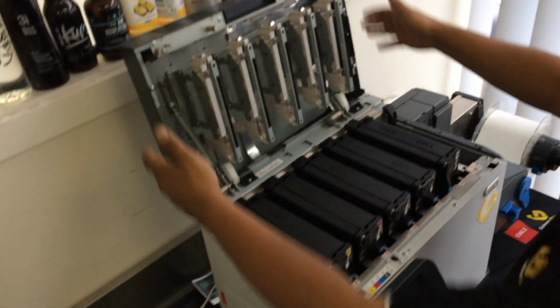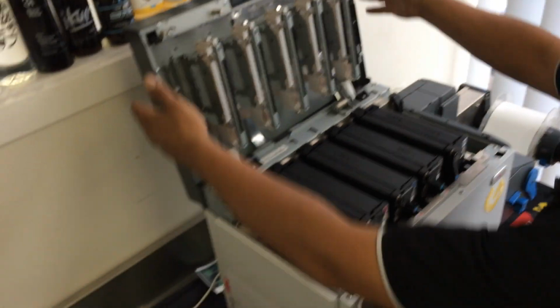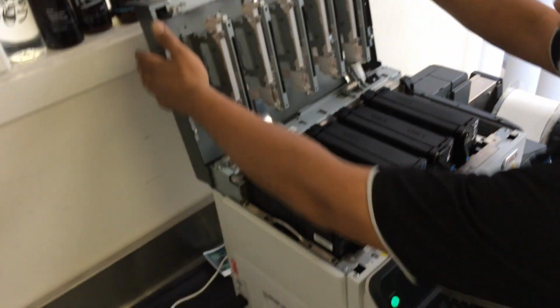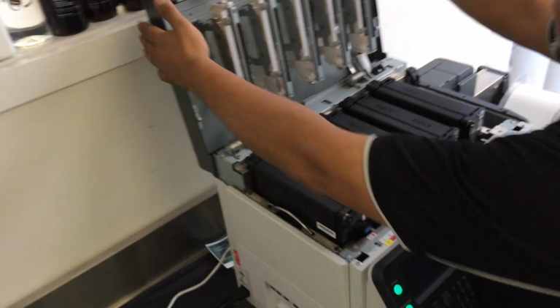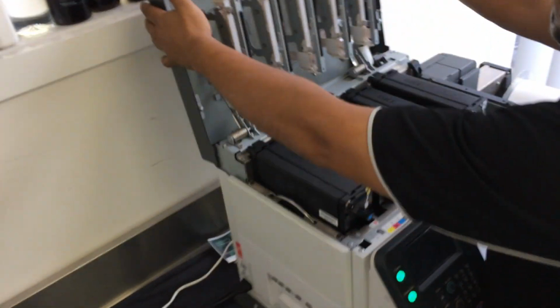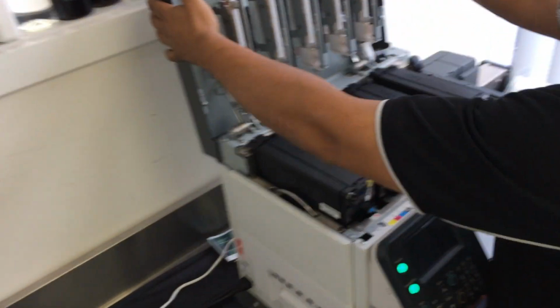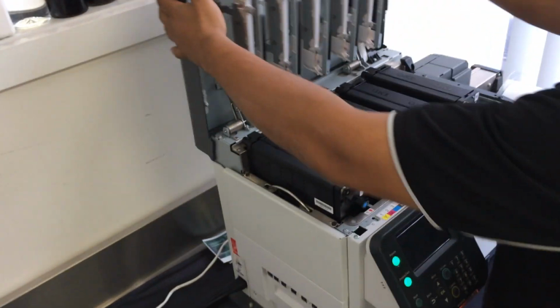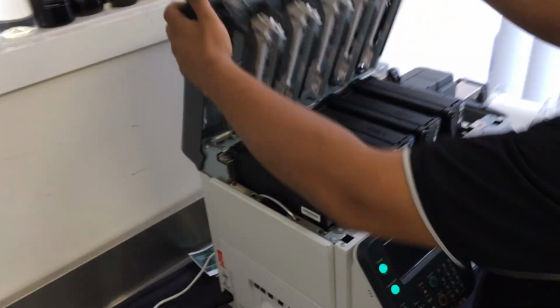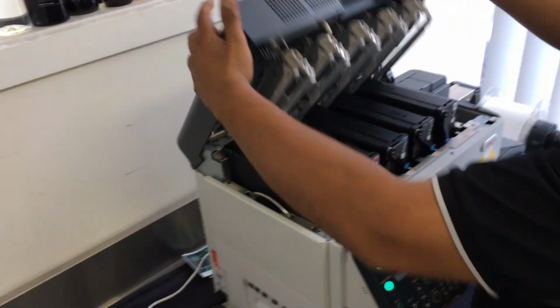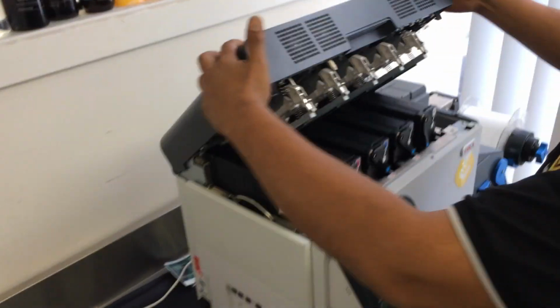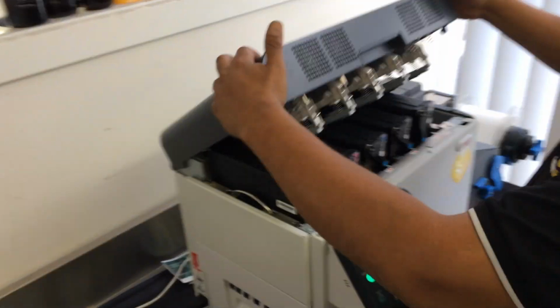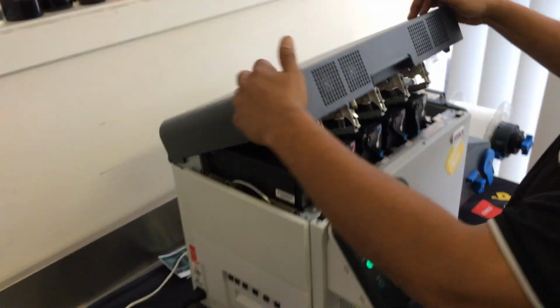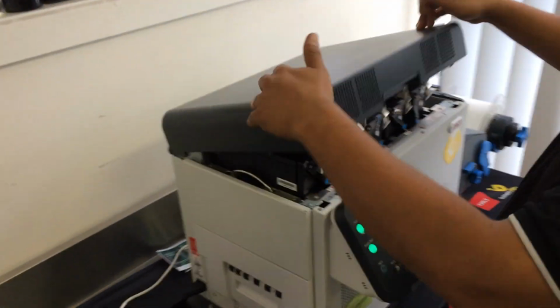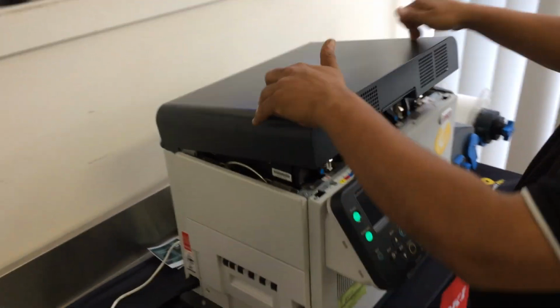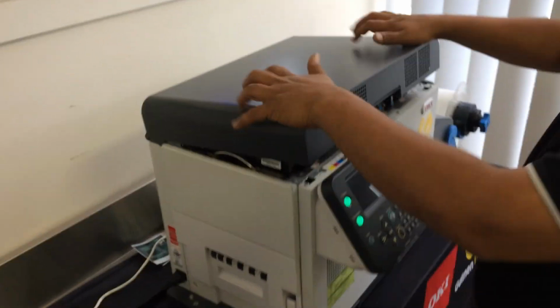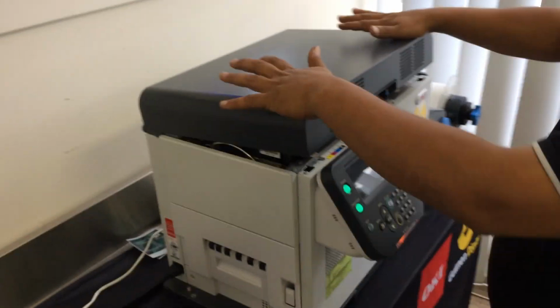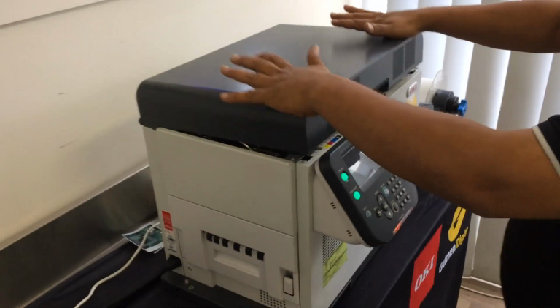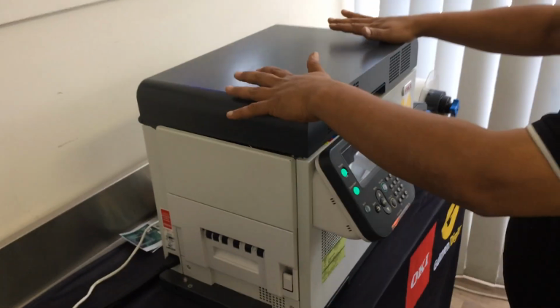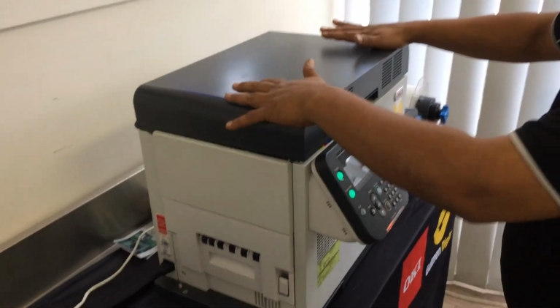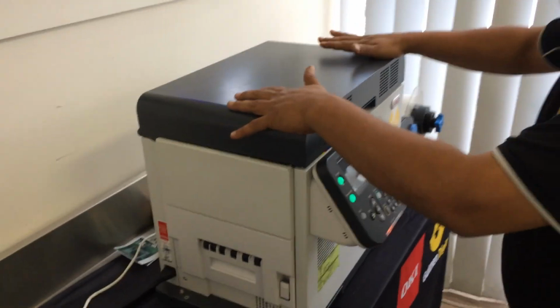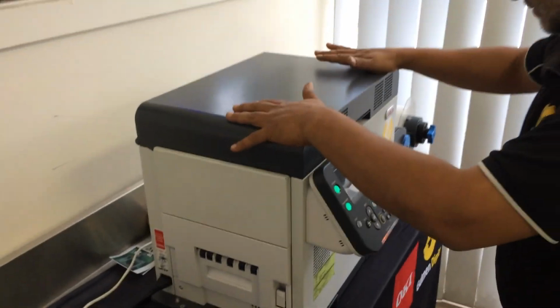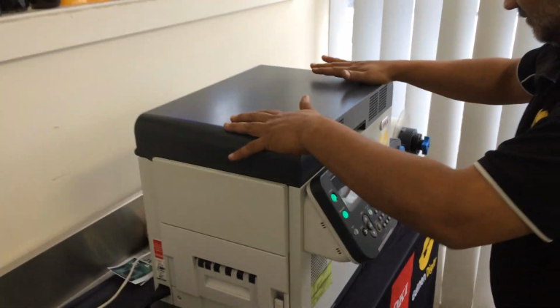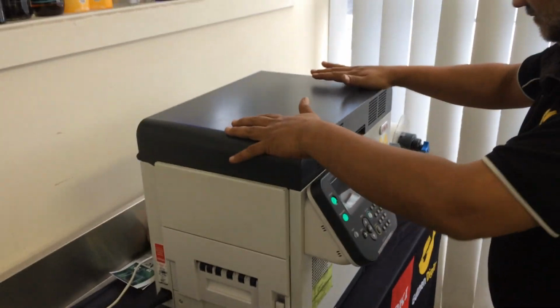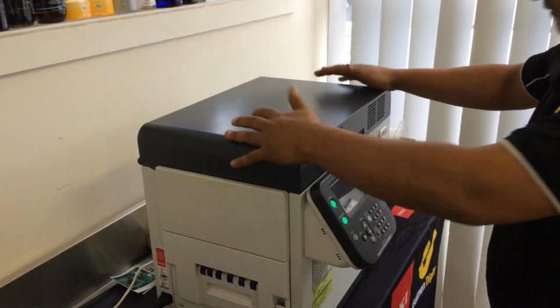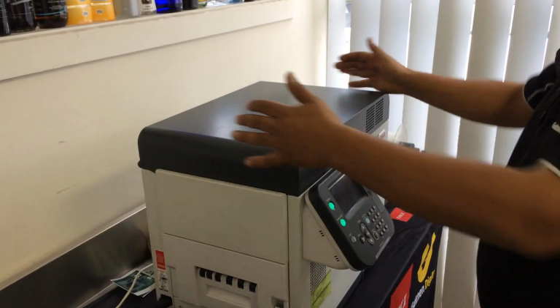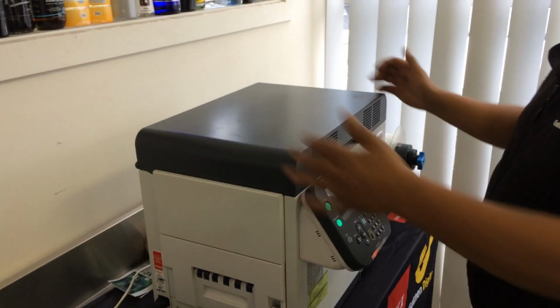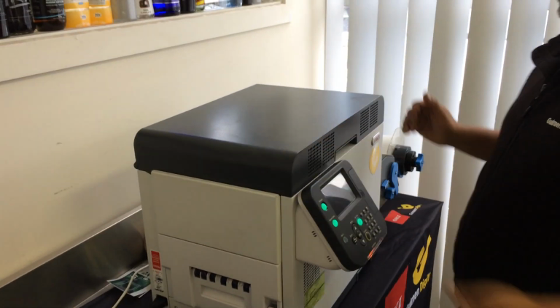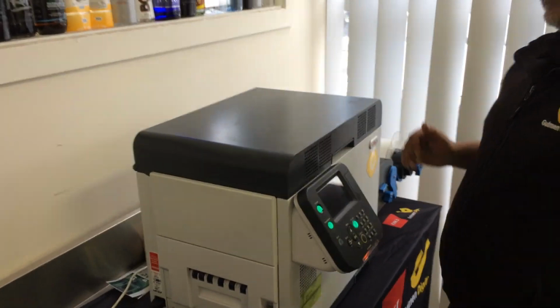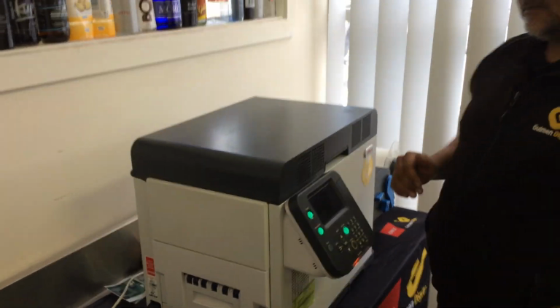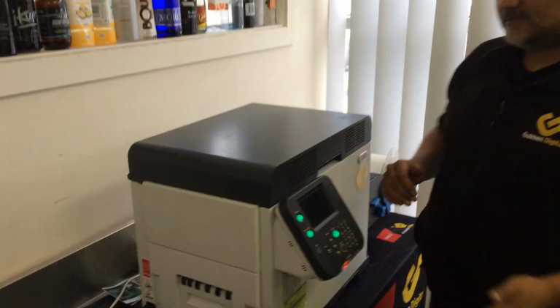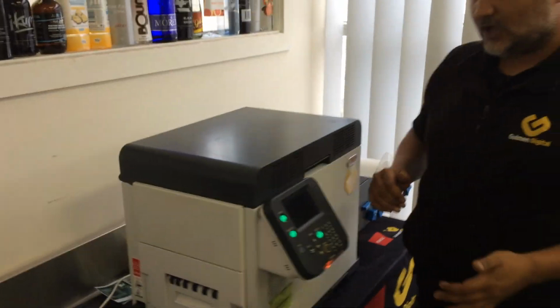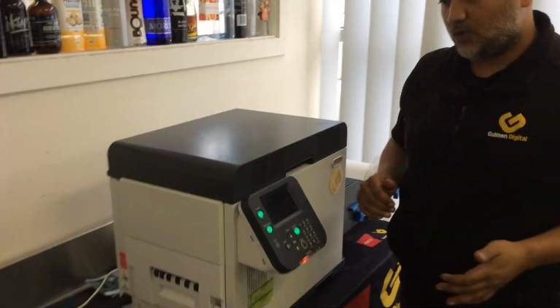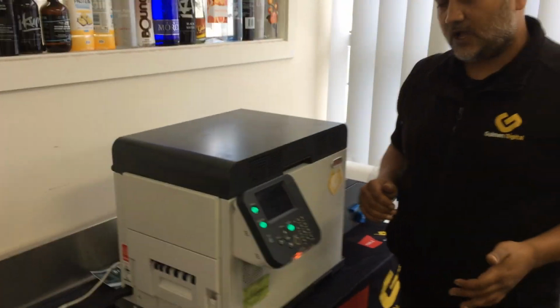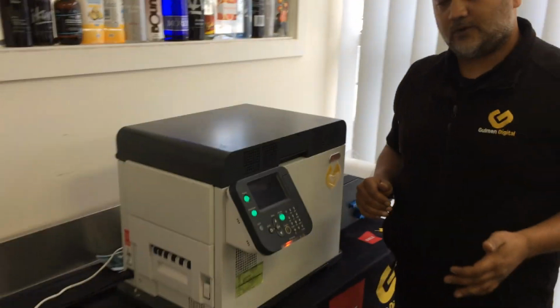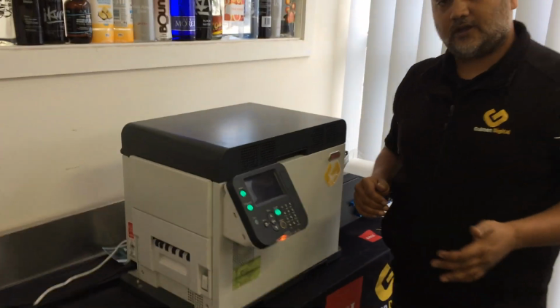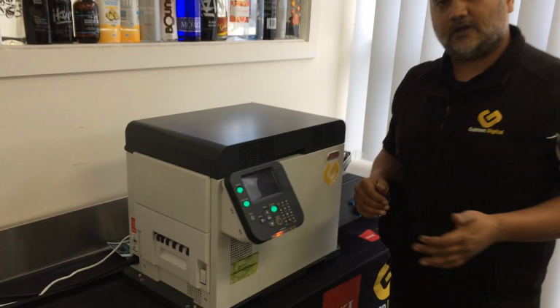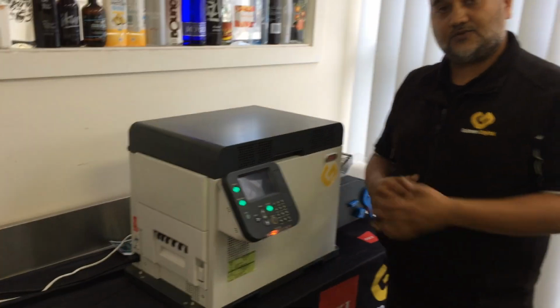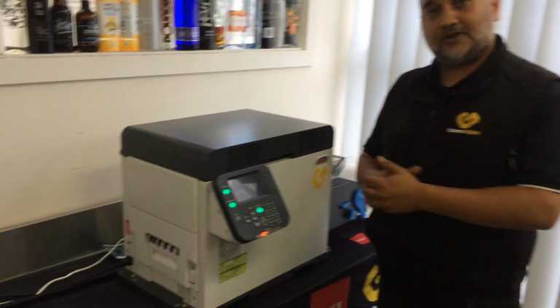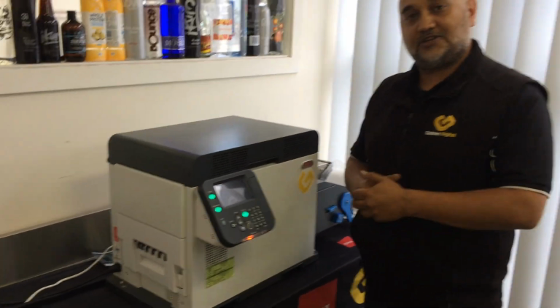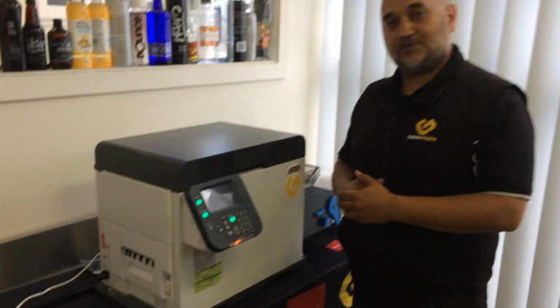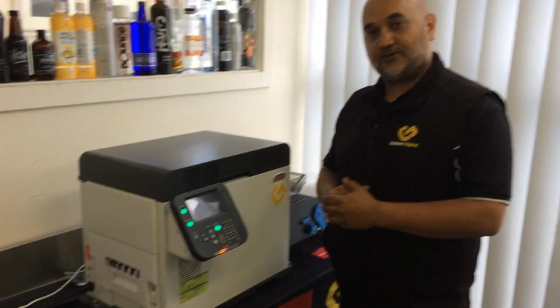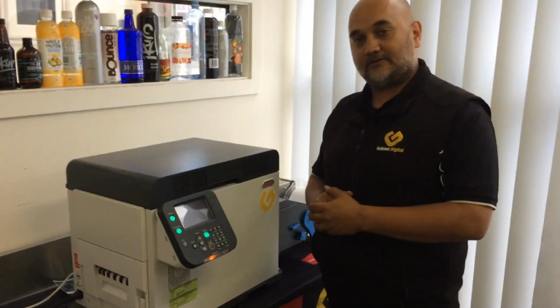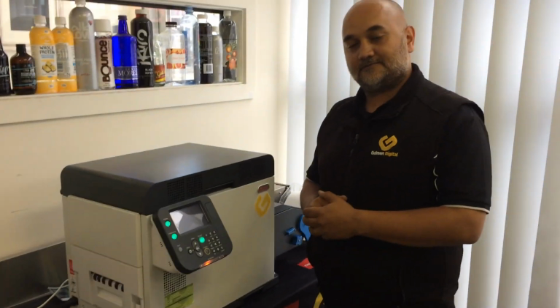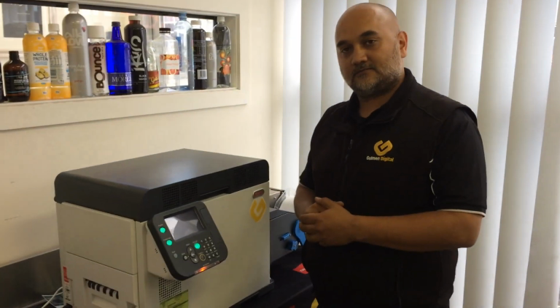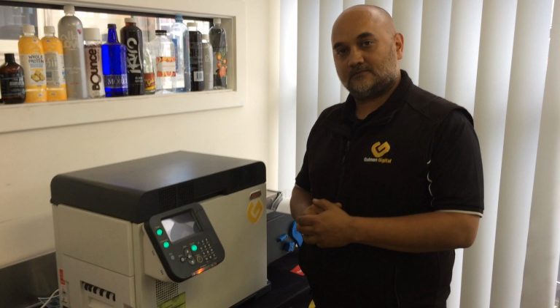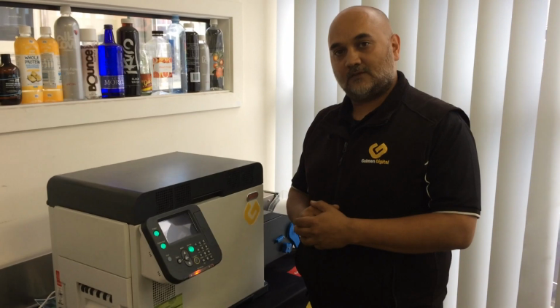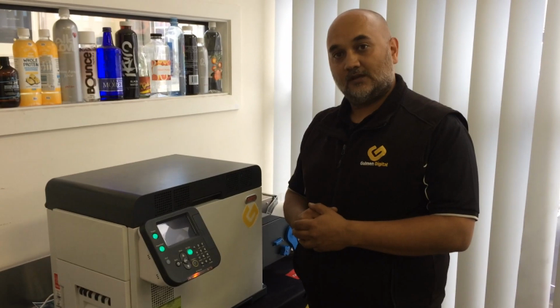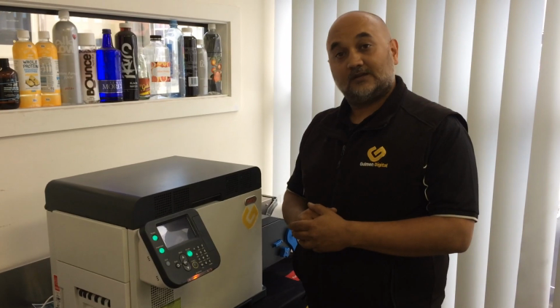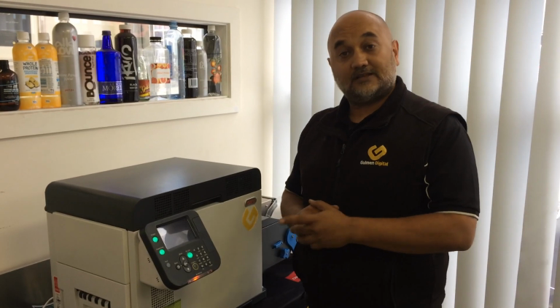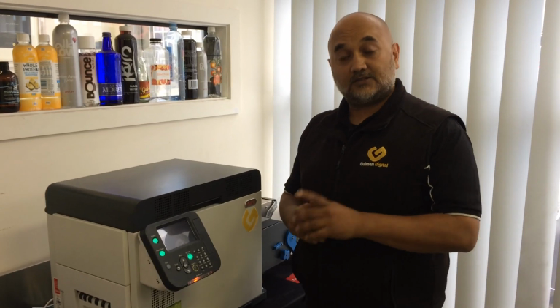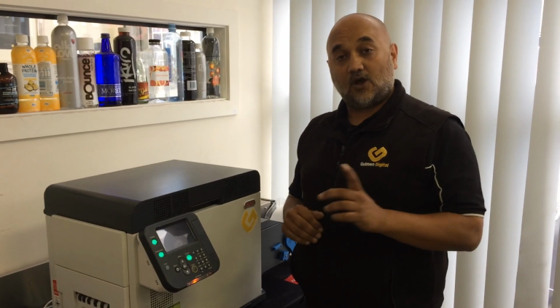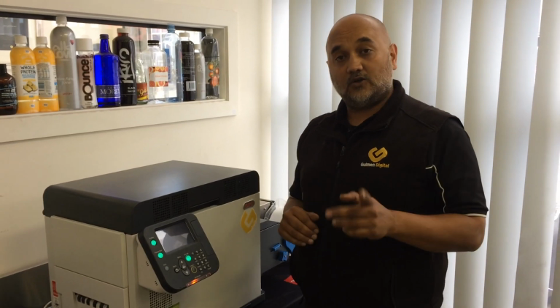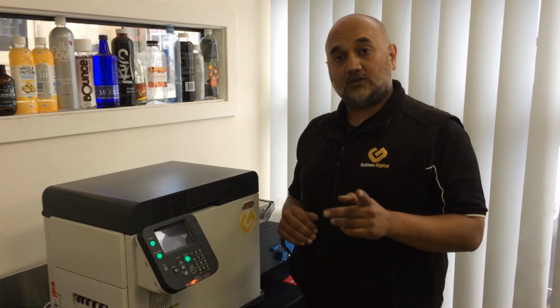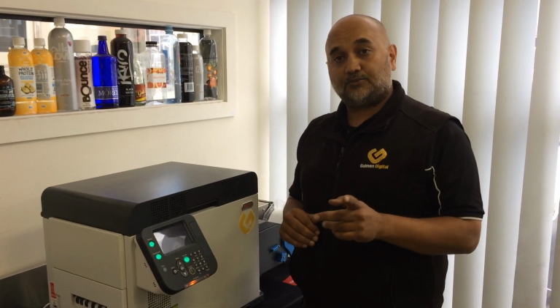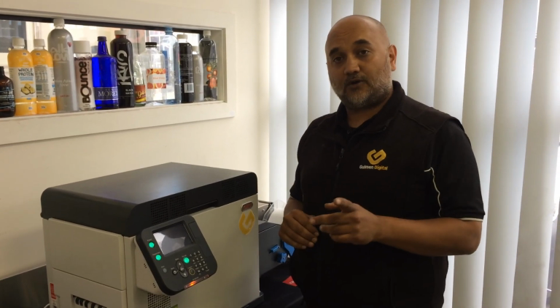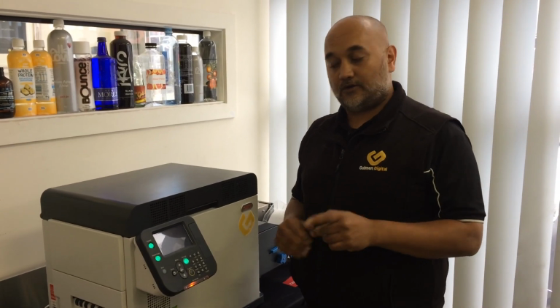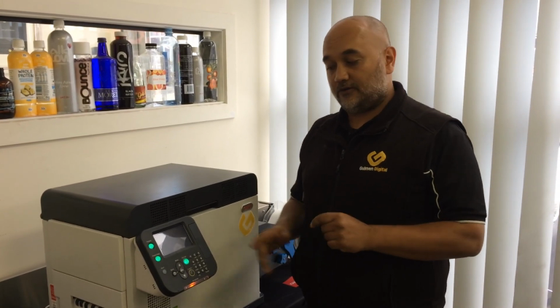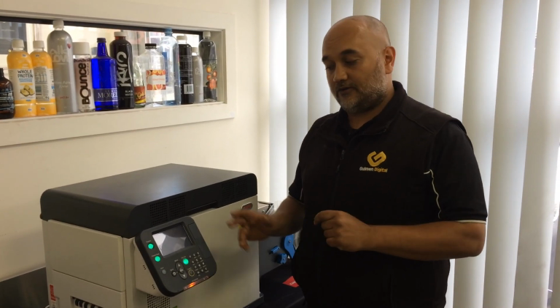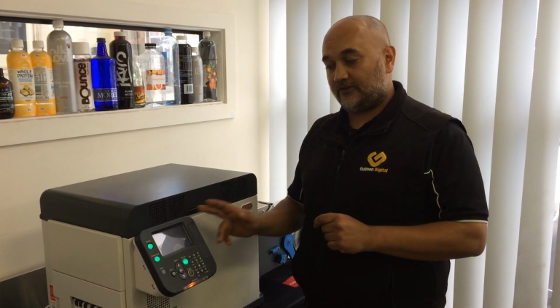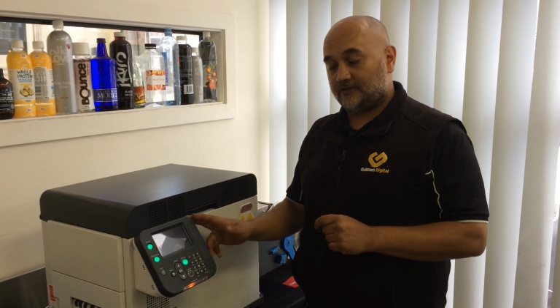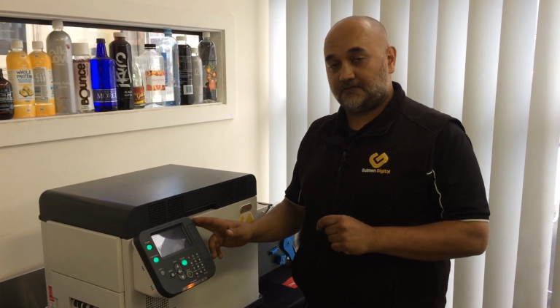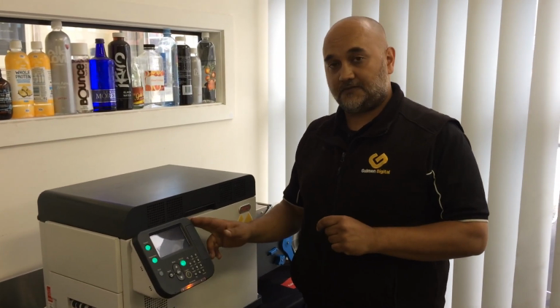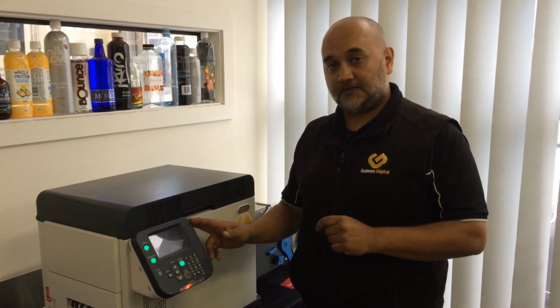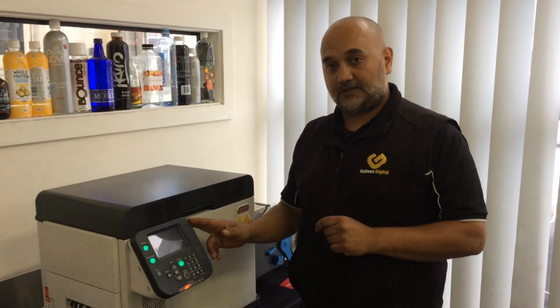And then away we go, you're ready to print. That's the Okie Pro 1050.